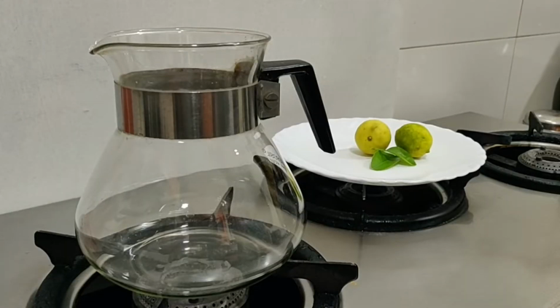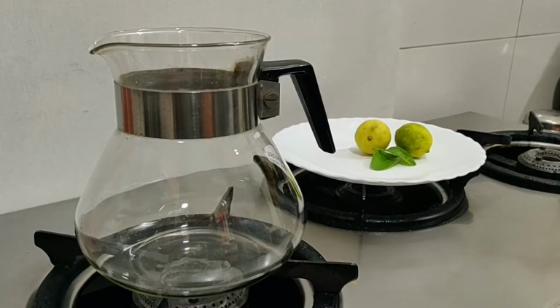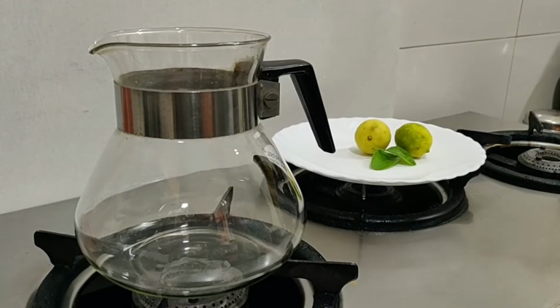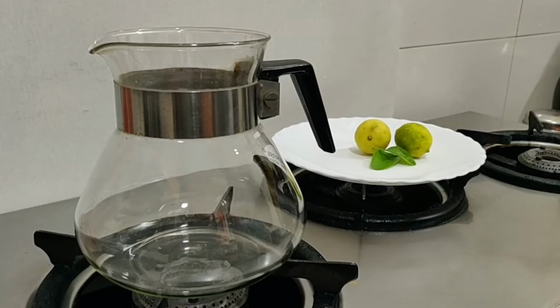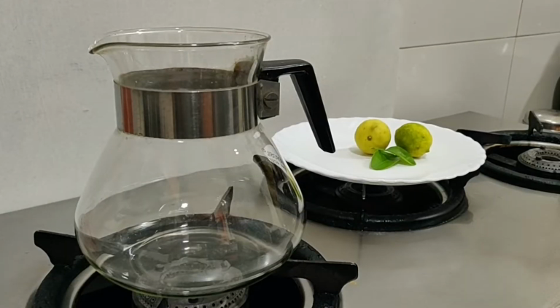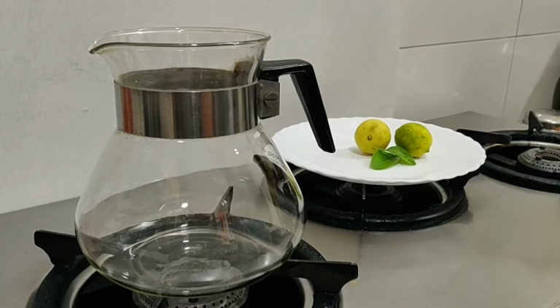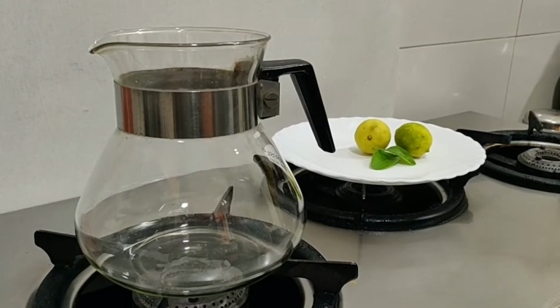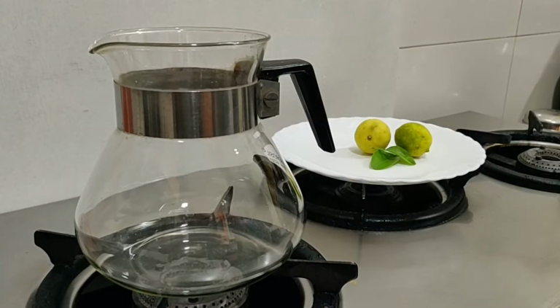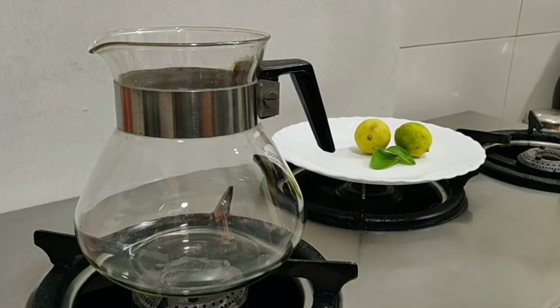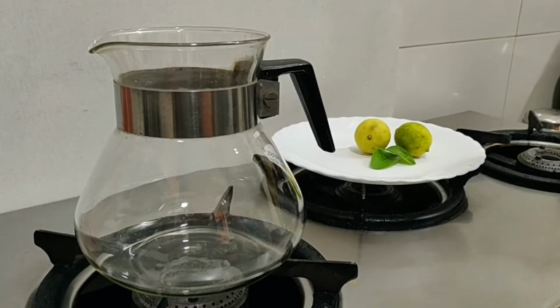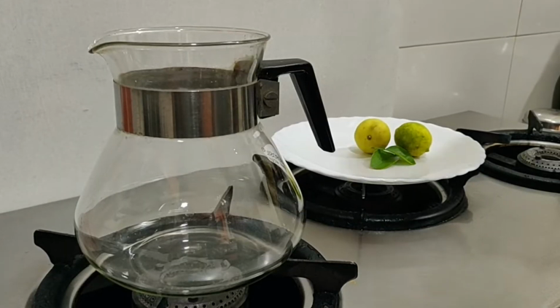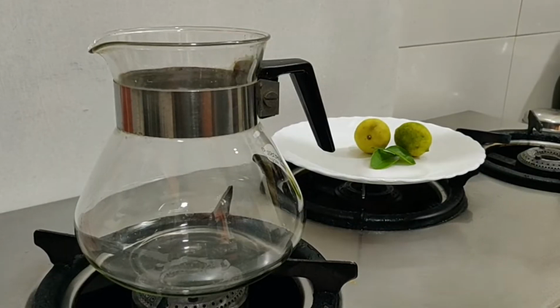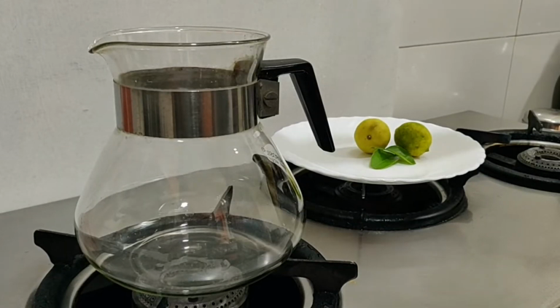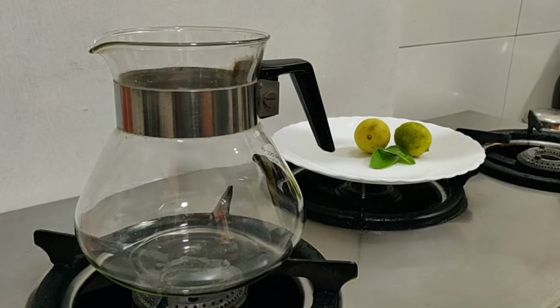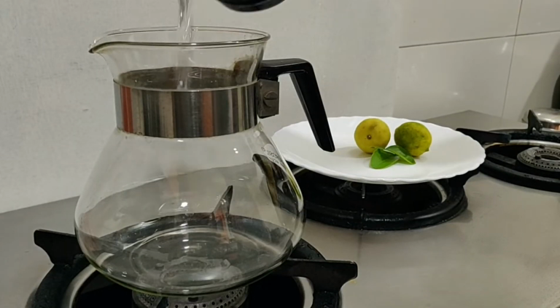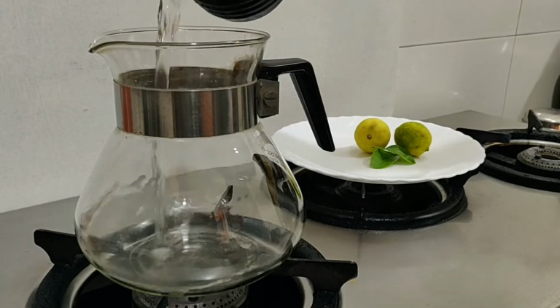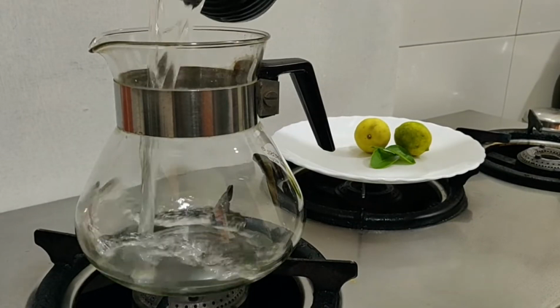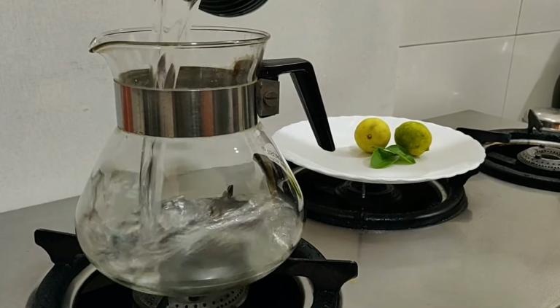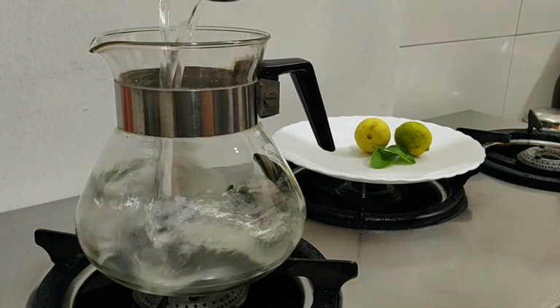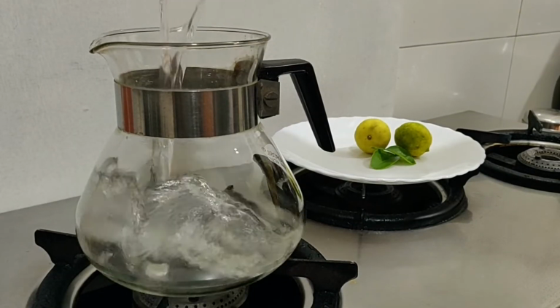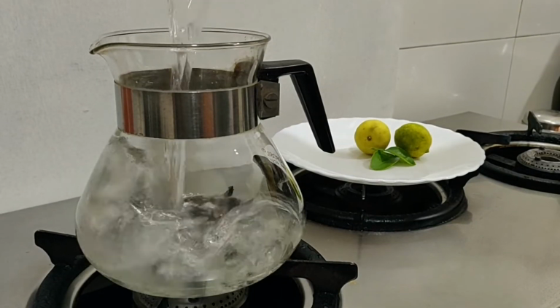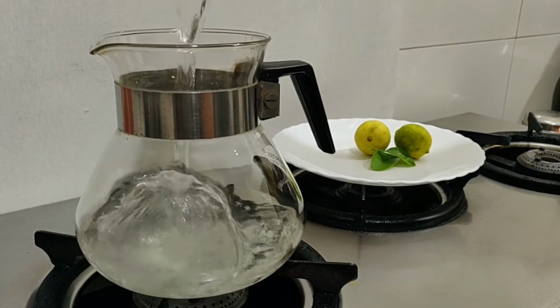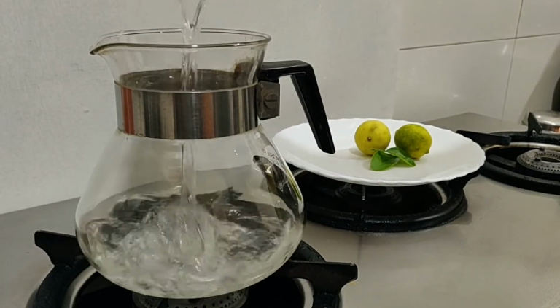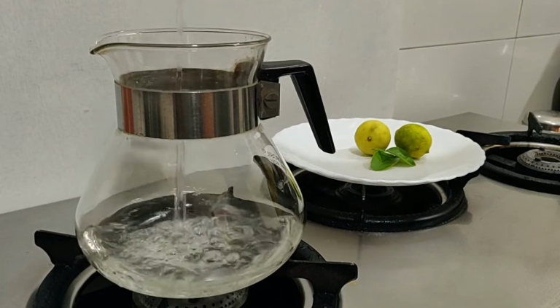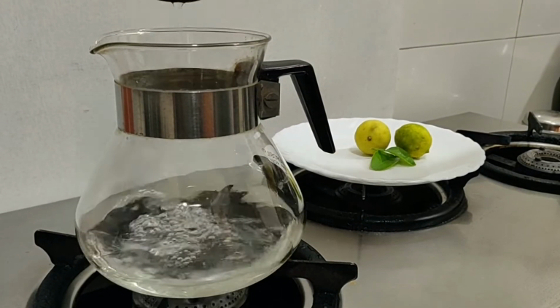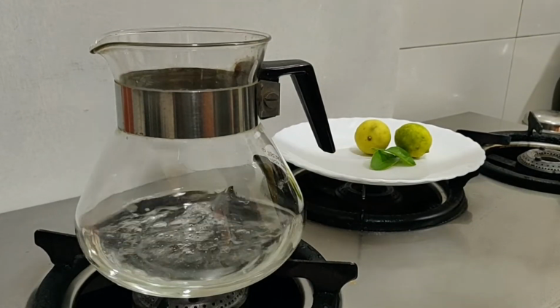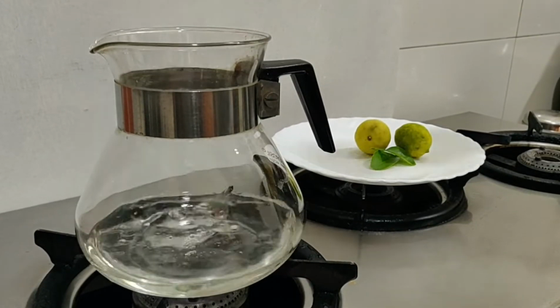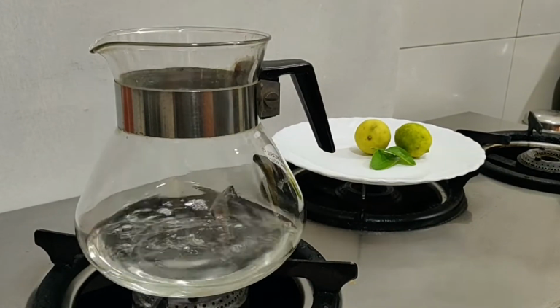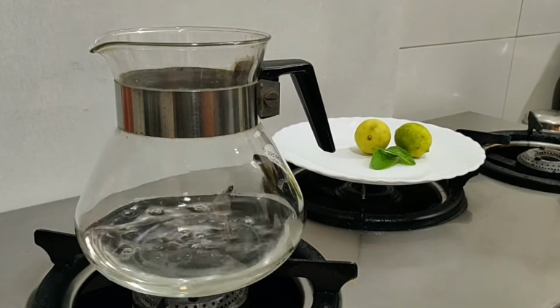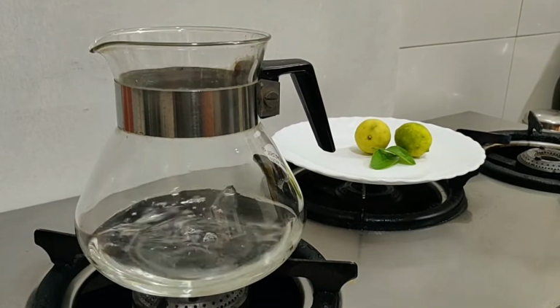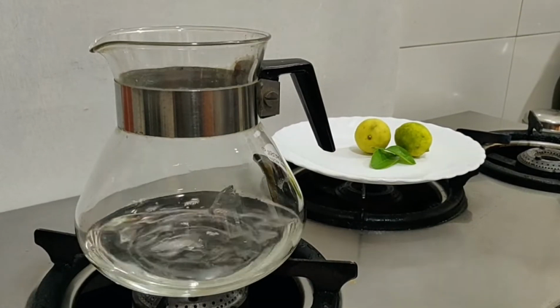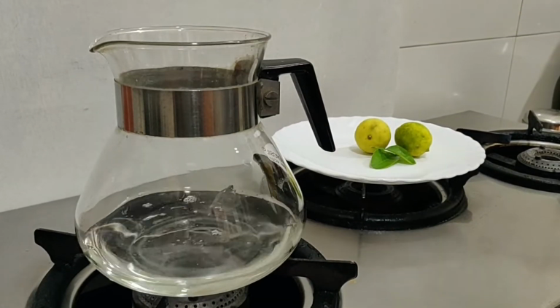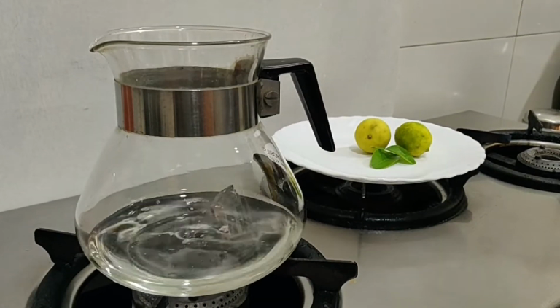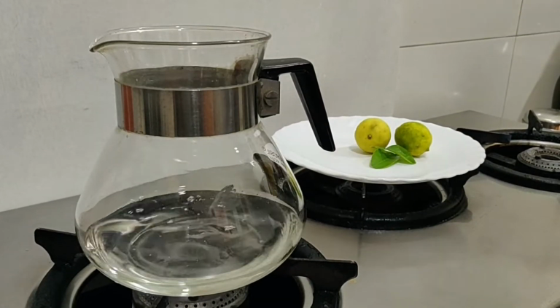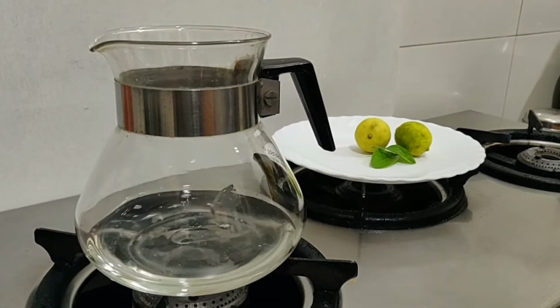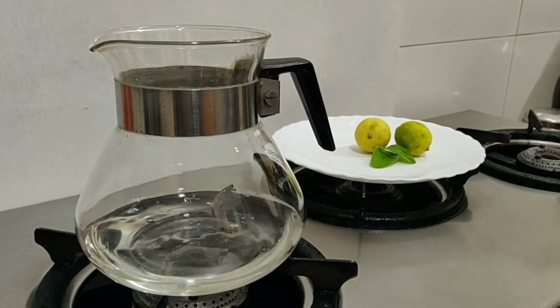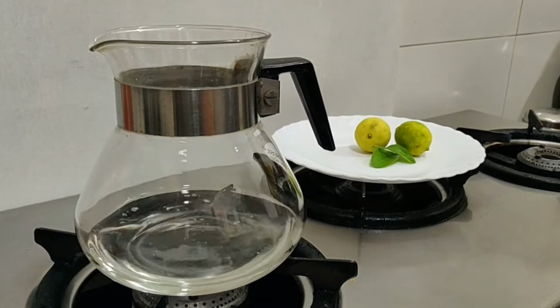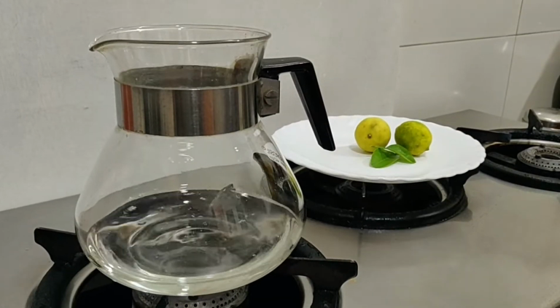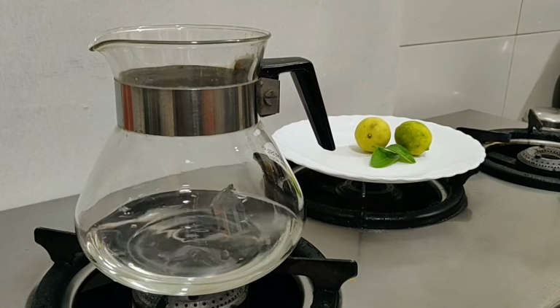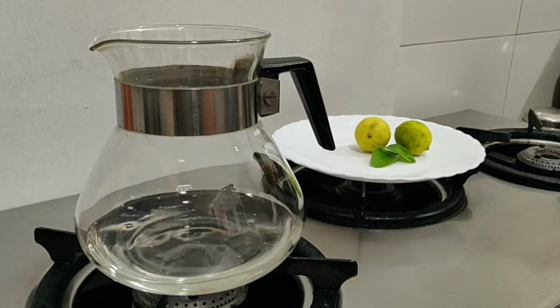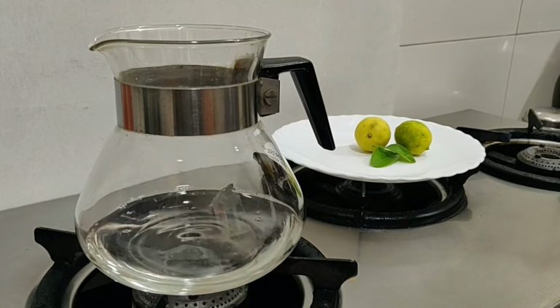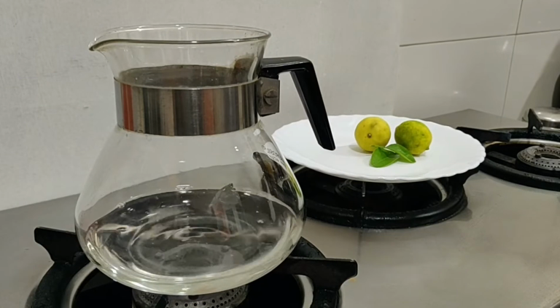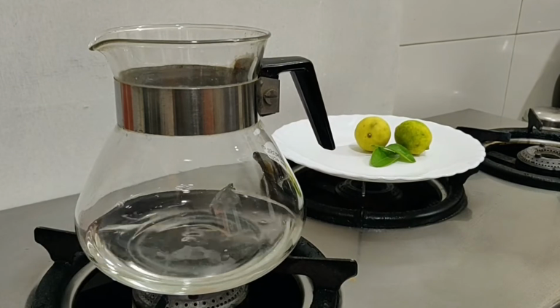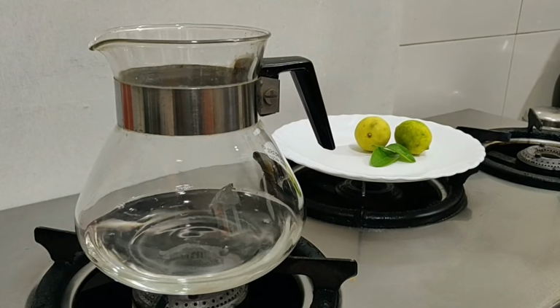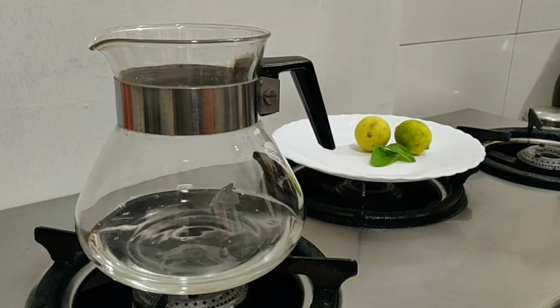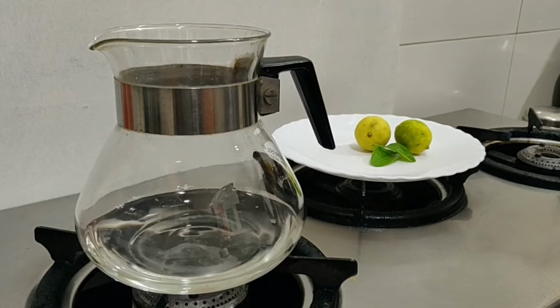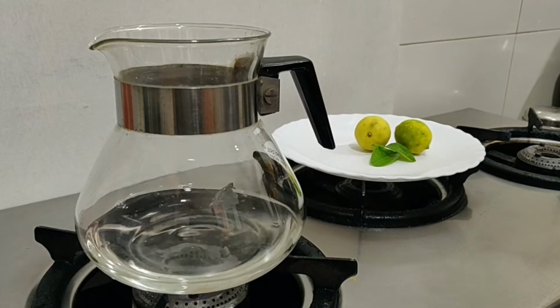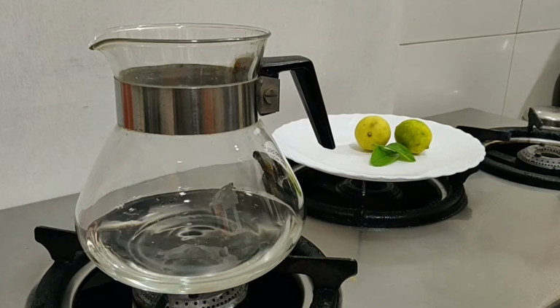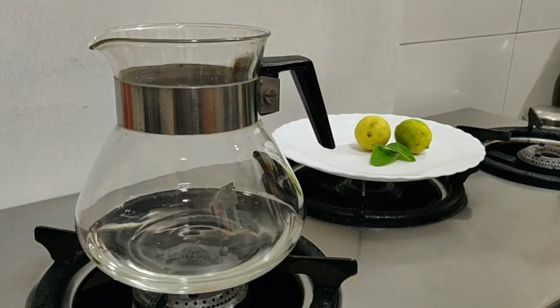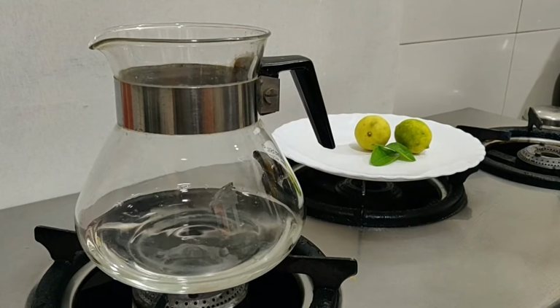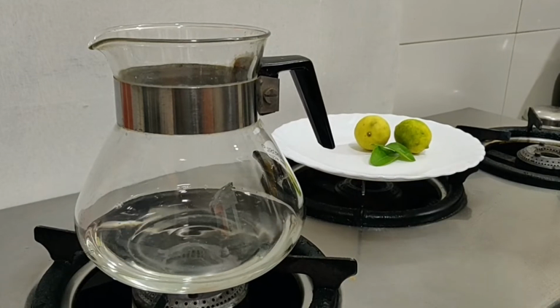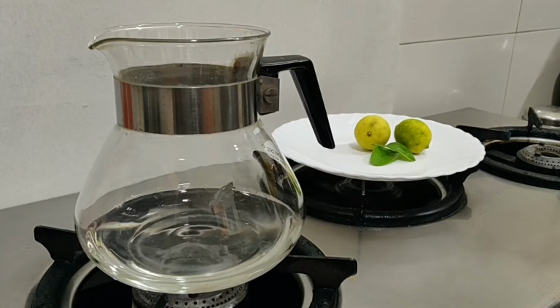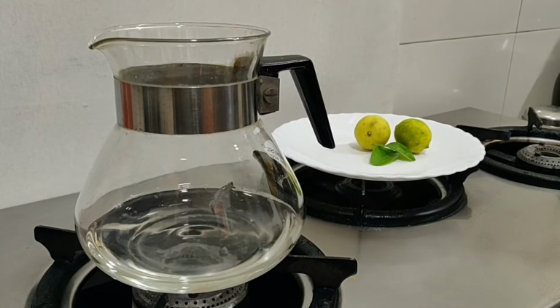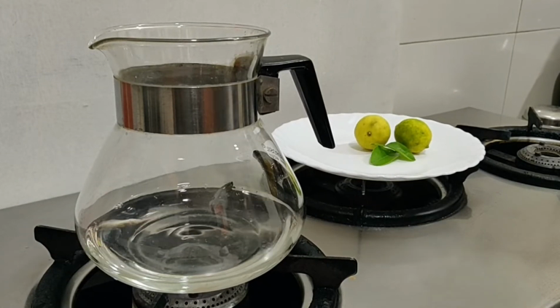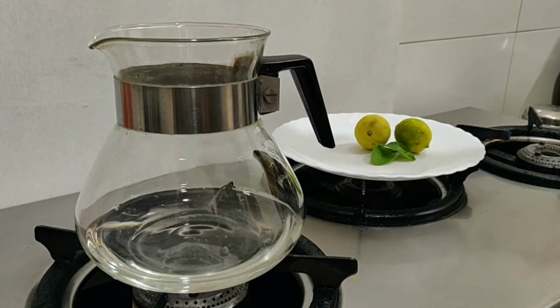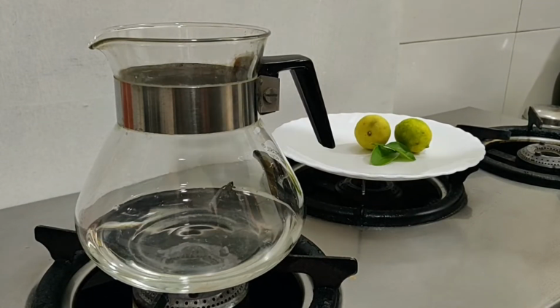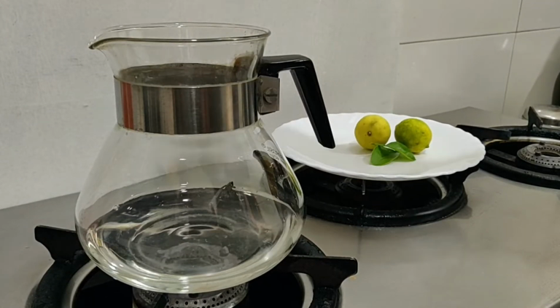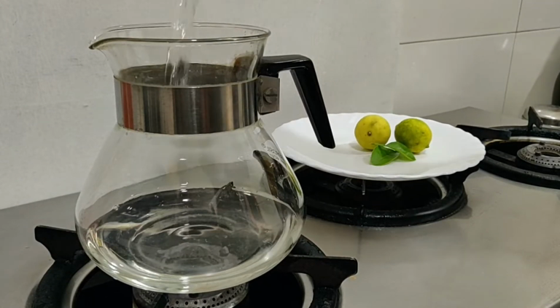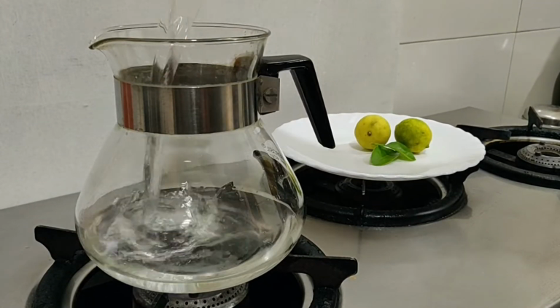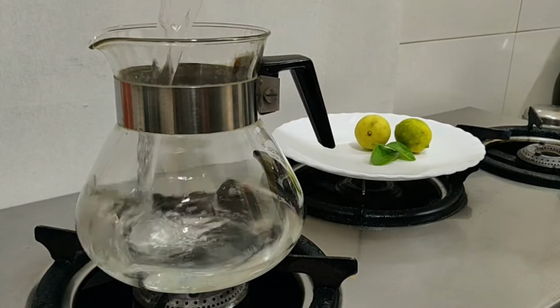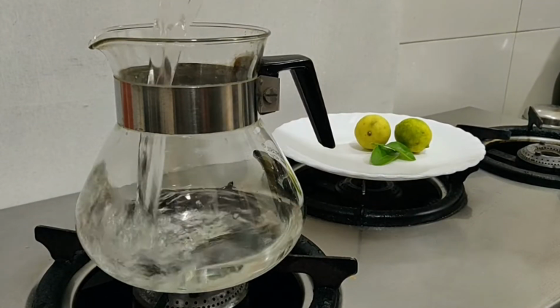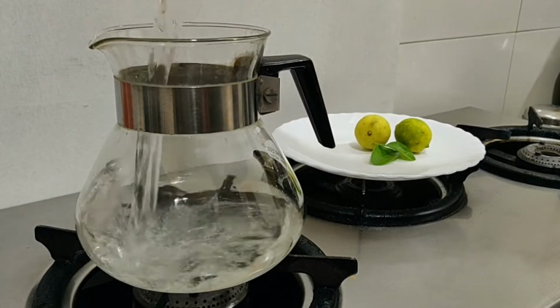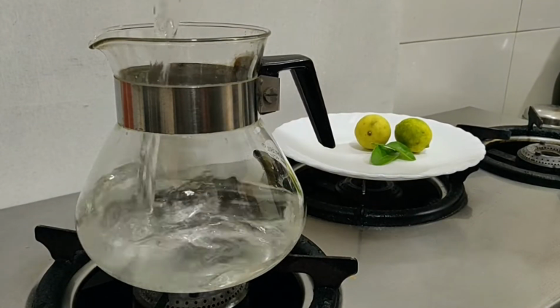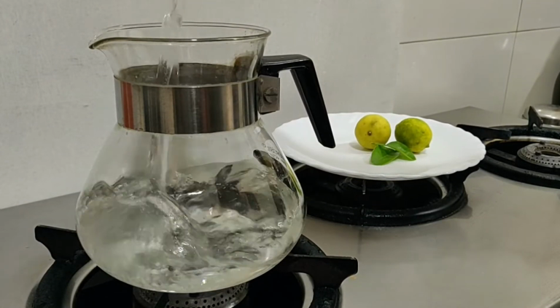Now let's take a jar and add 1 and a half cups of water into it. This will basically serve 2-3 people.